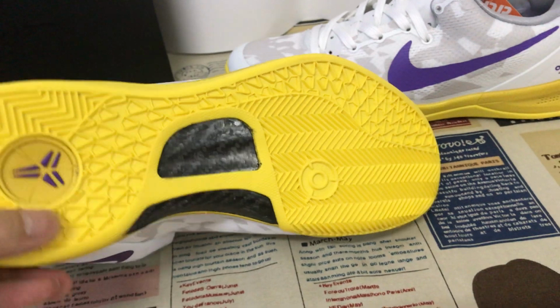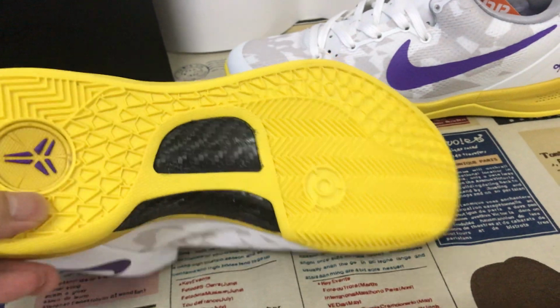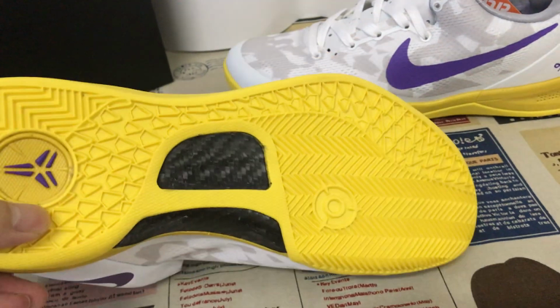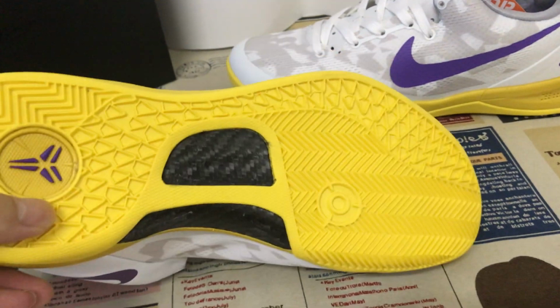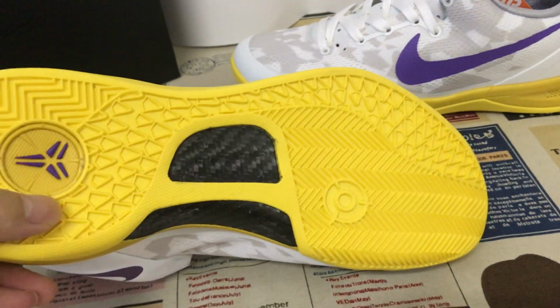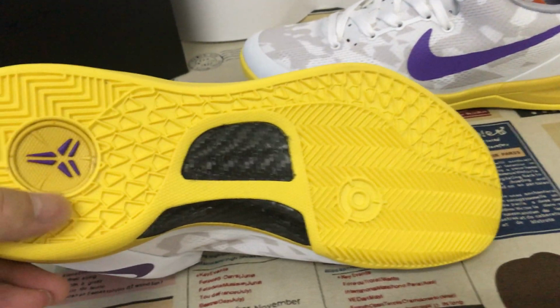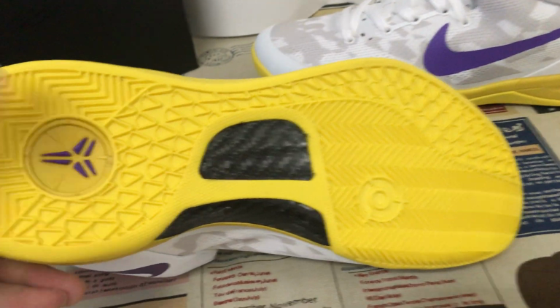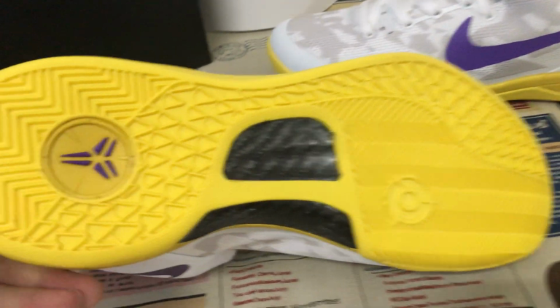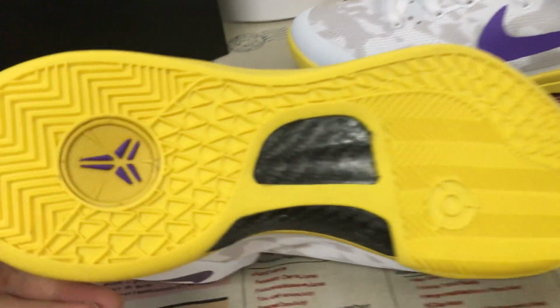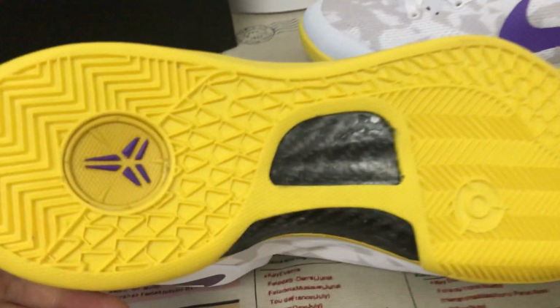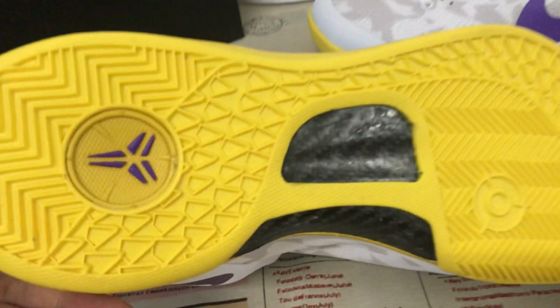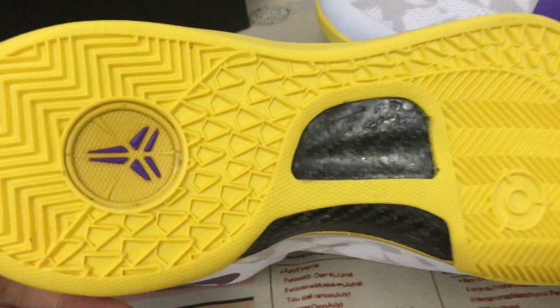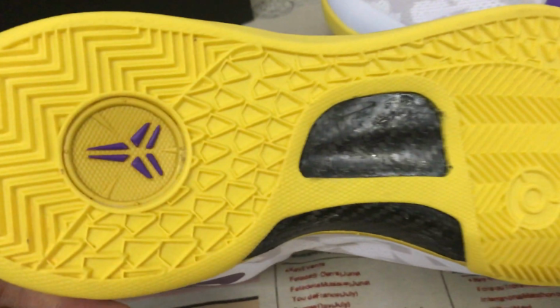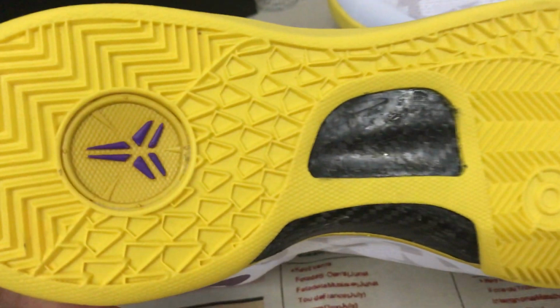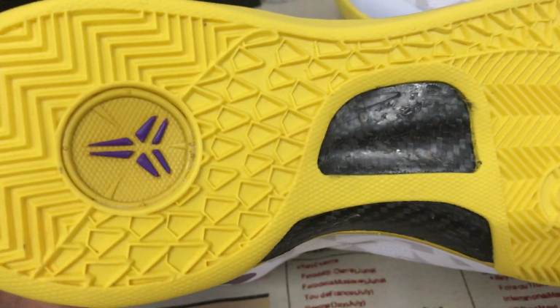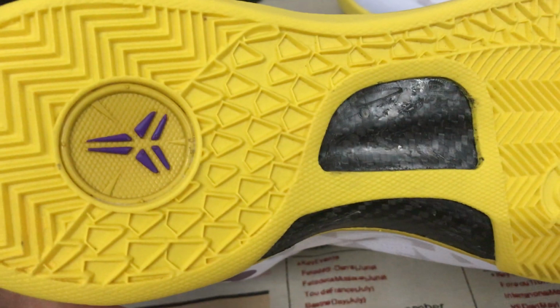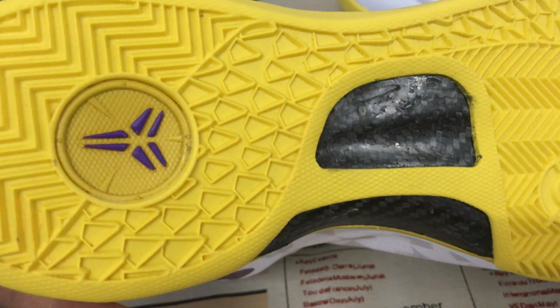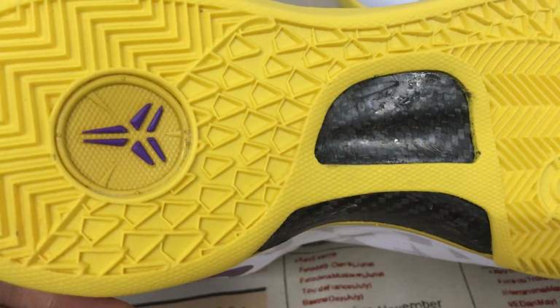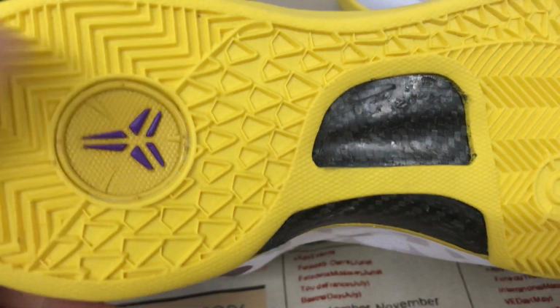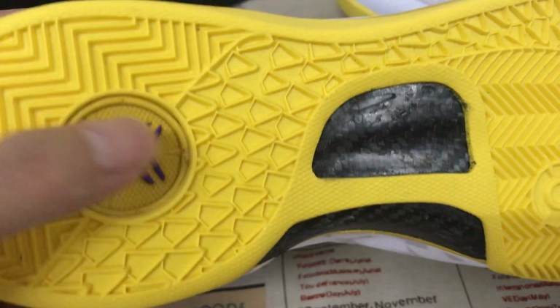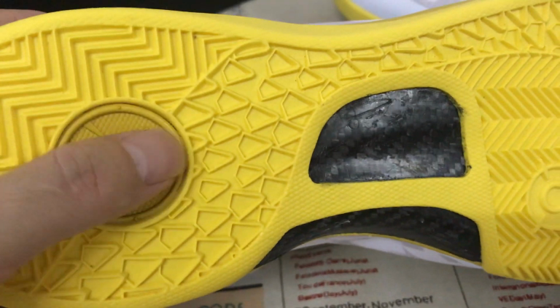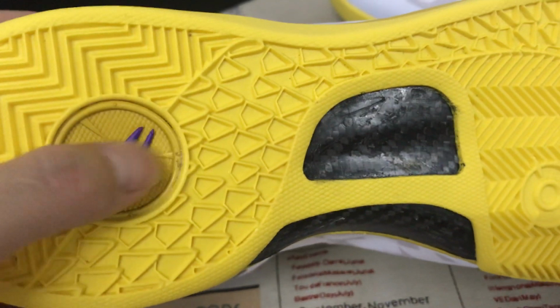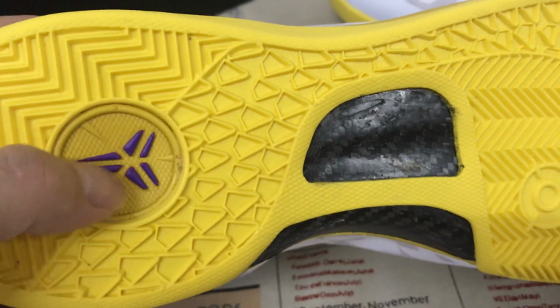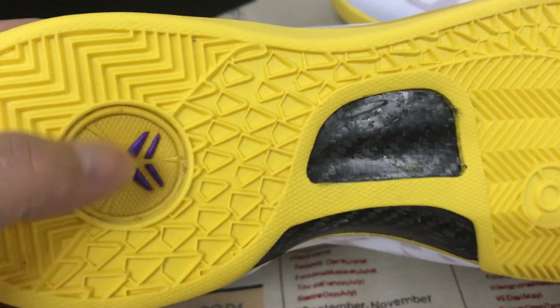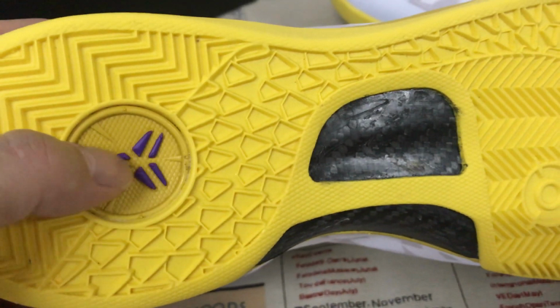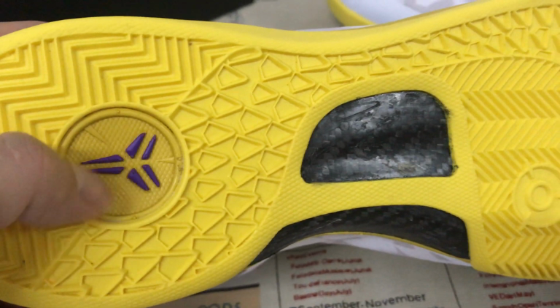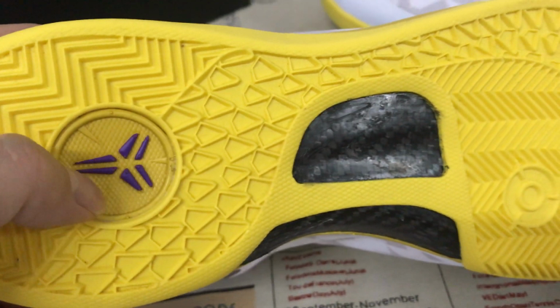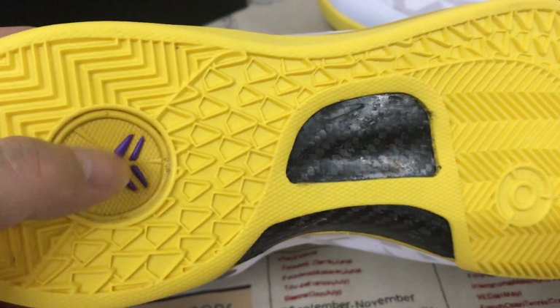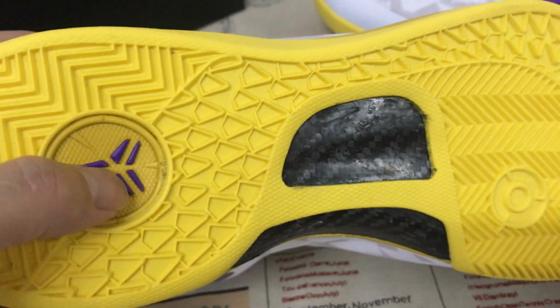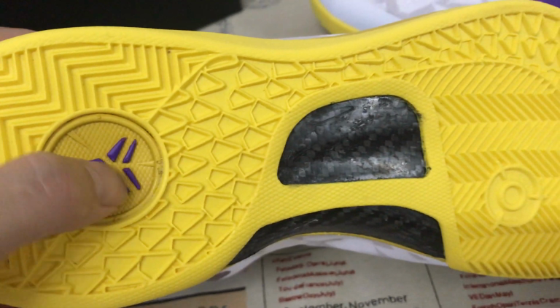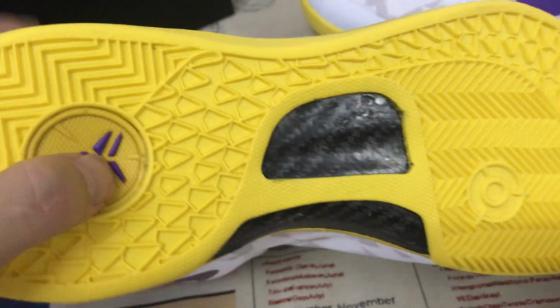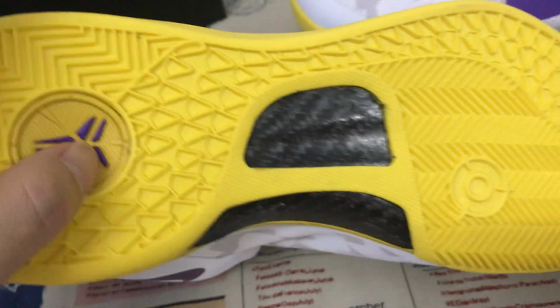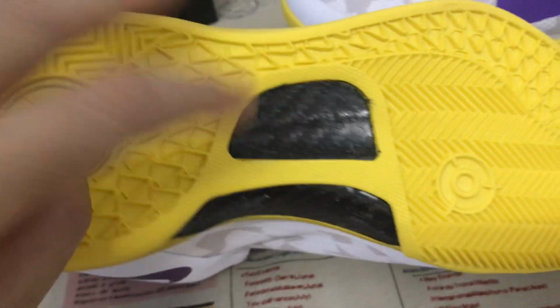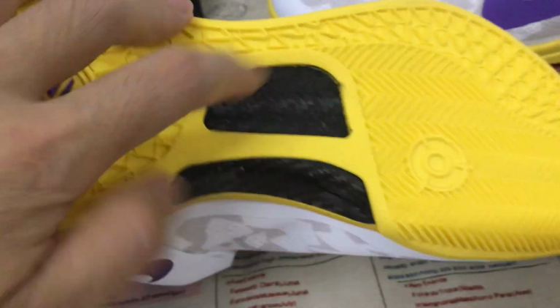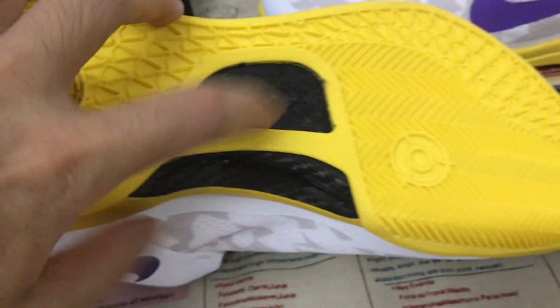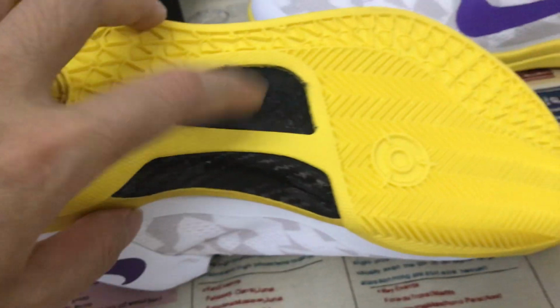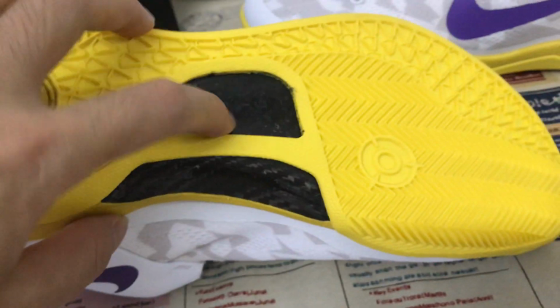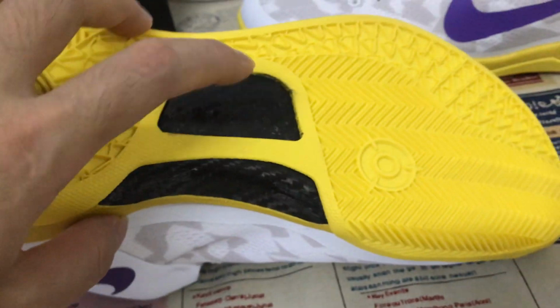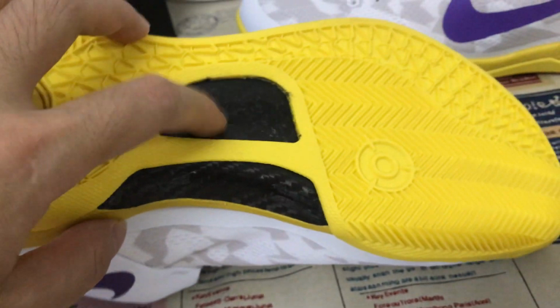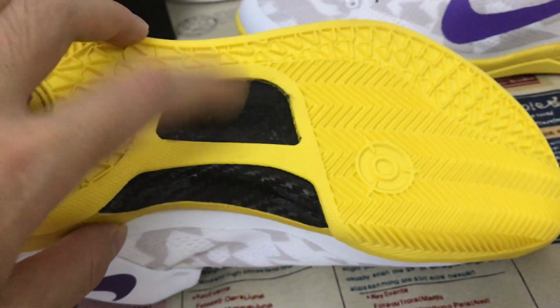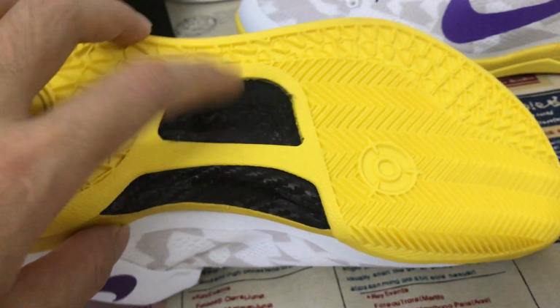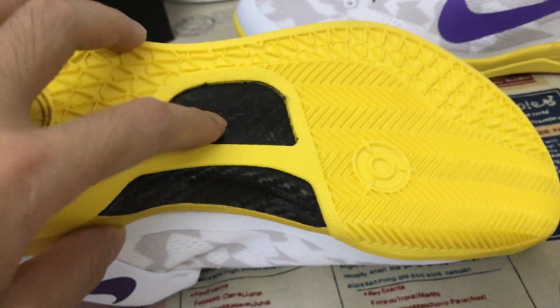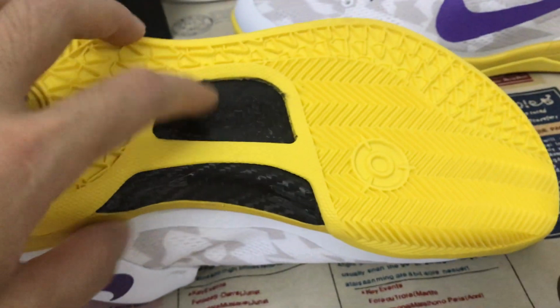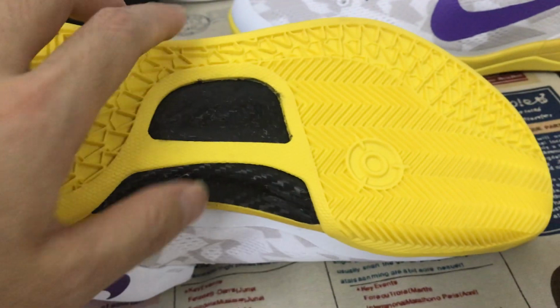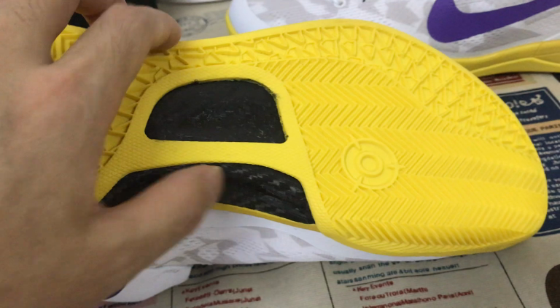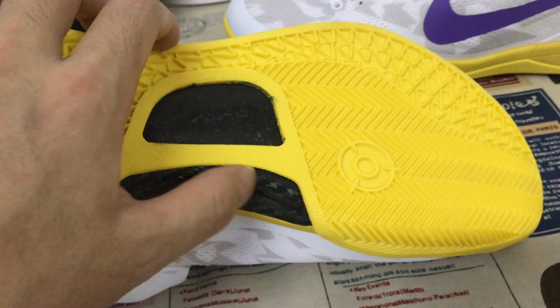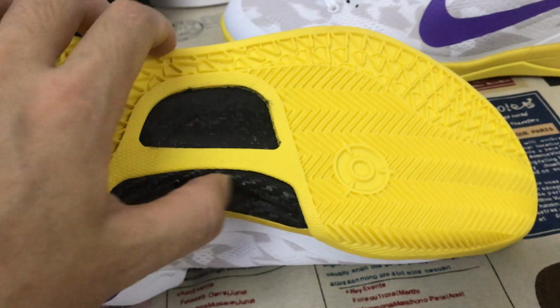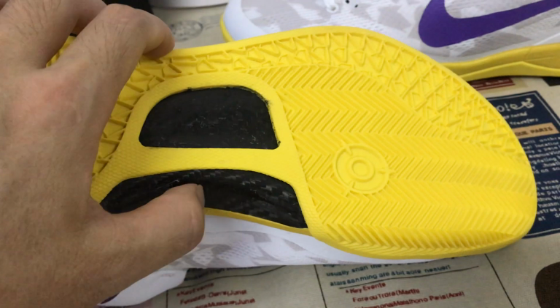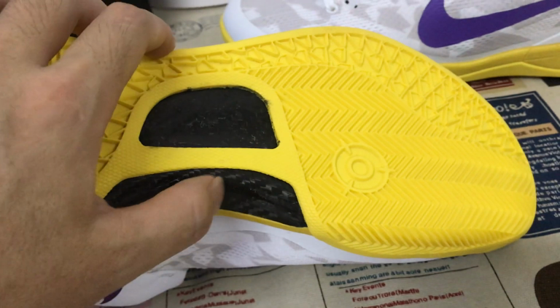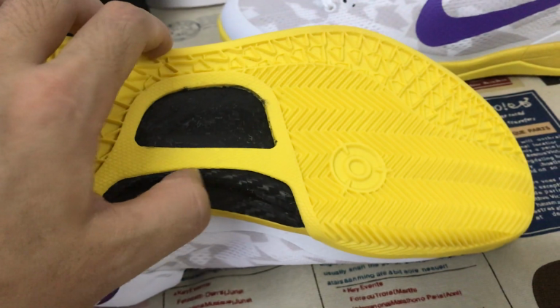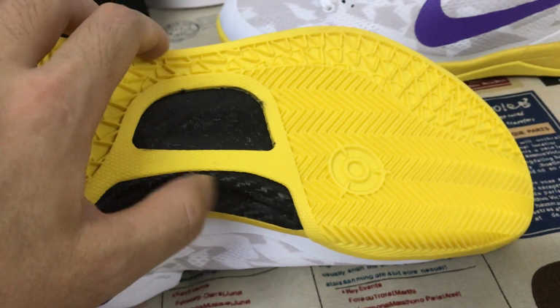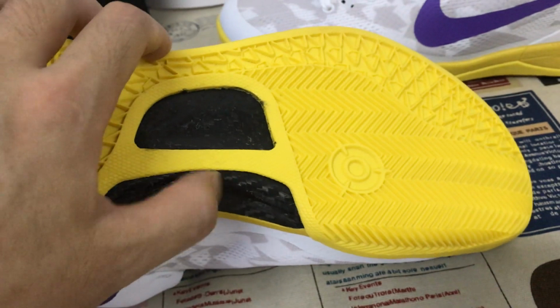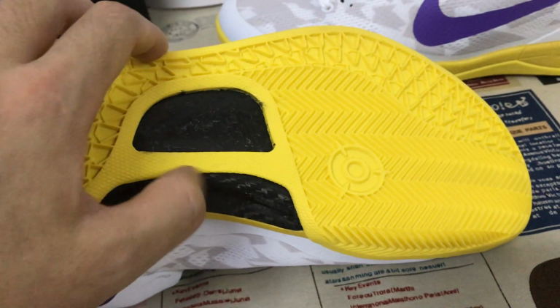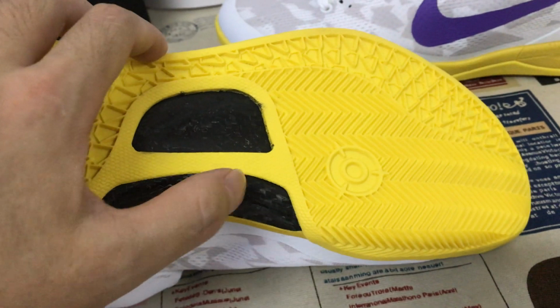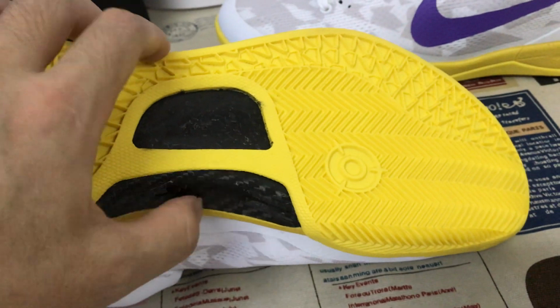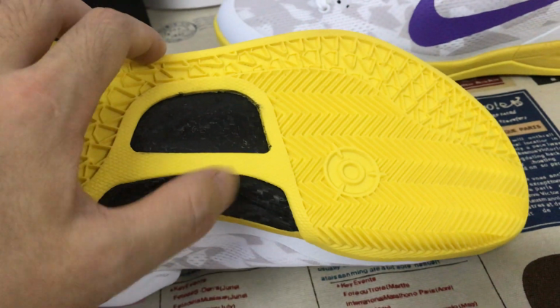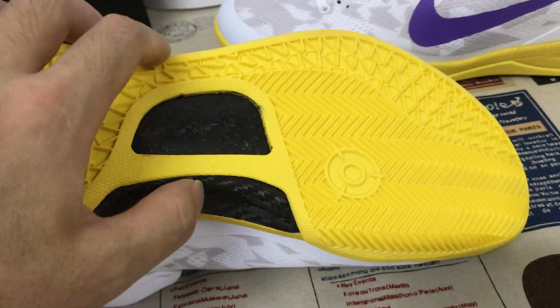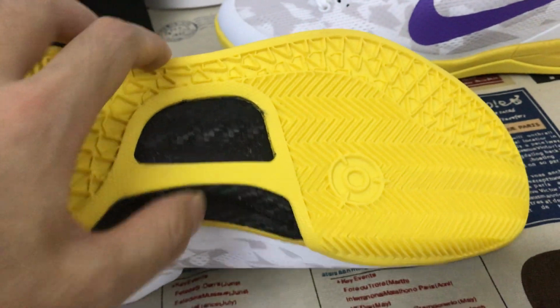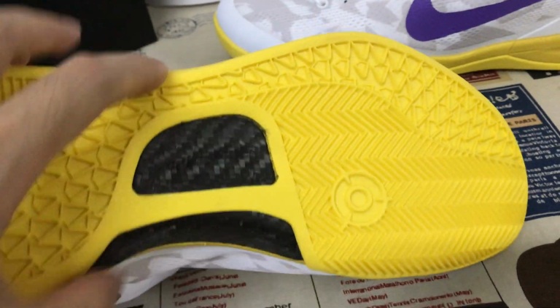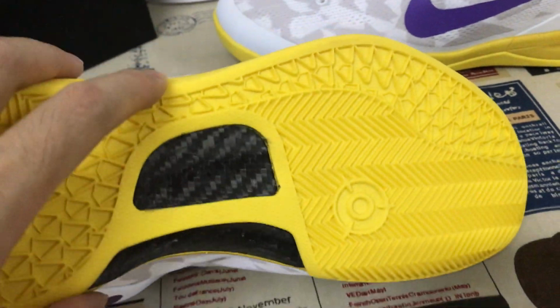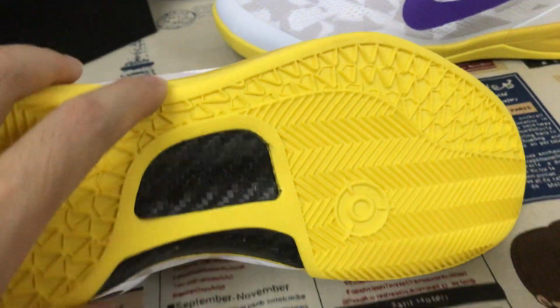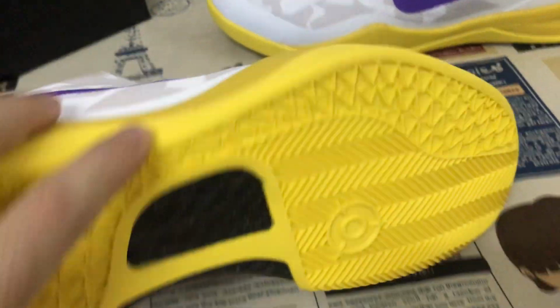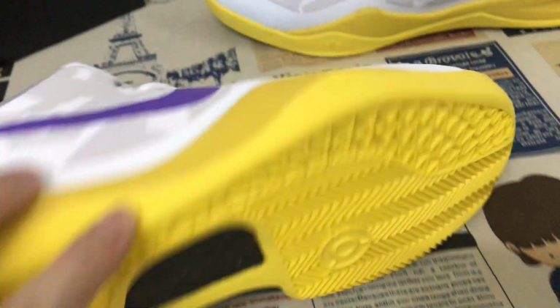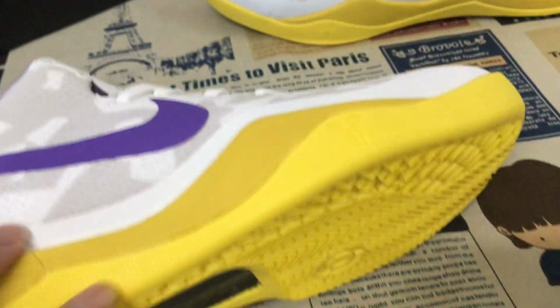The yellow color logo also with the purple color Kobe logo, and here's the carbon fiber on the sole.